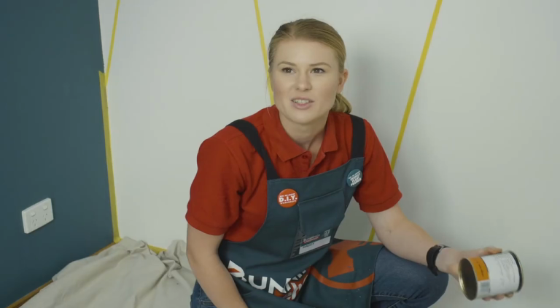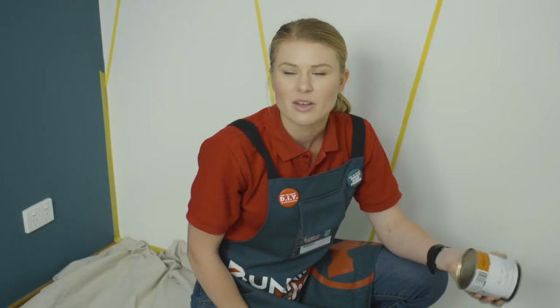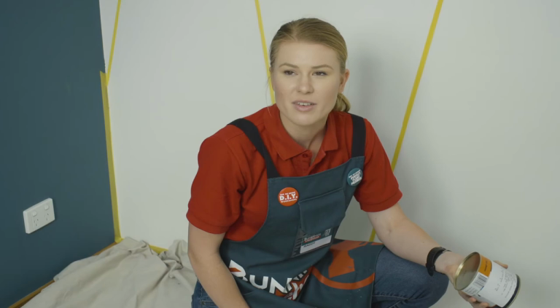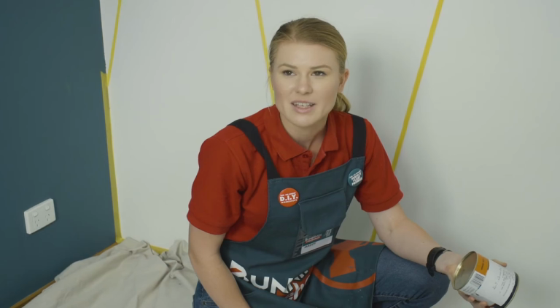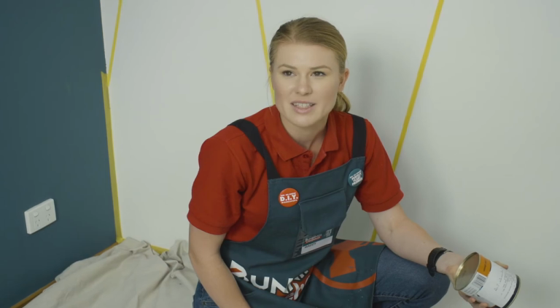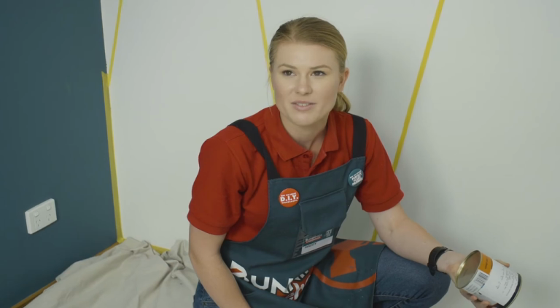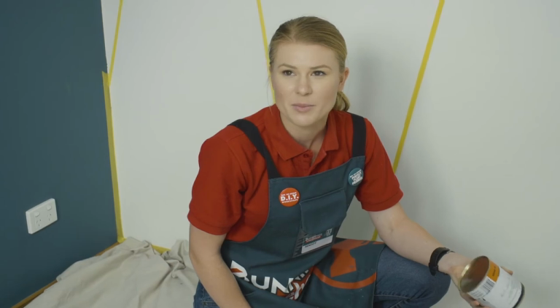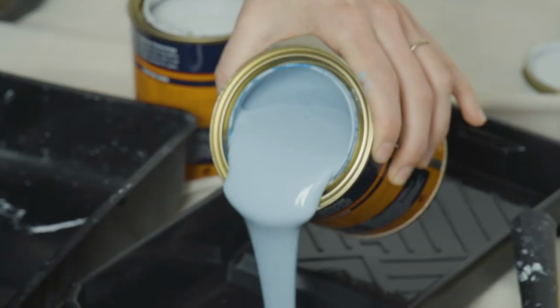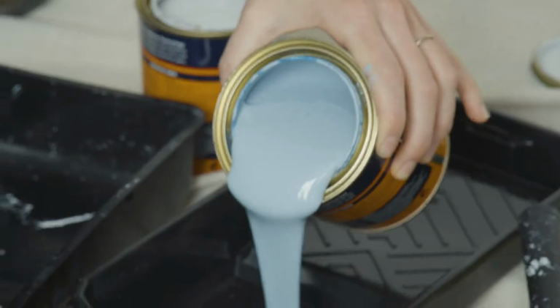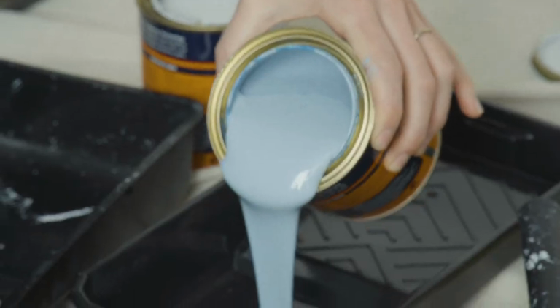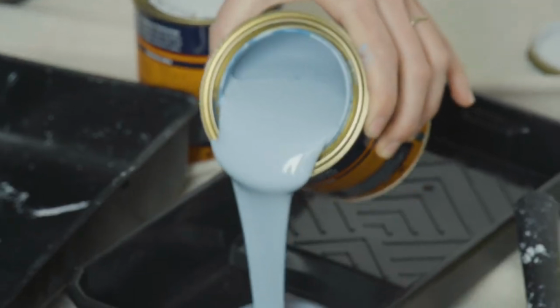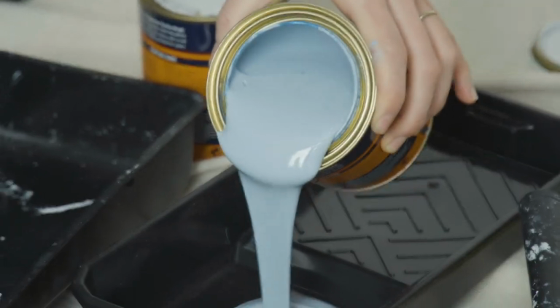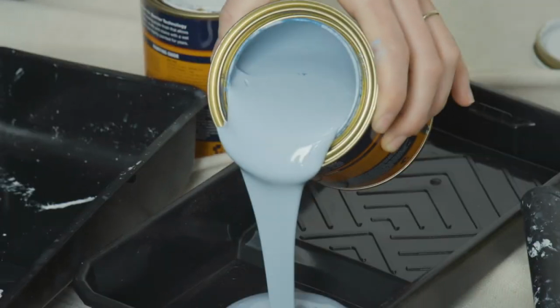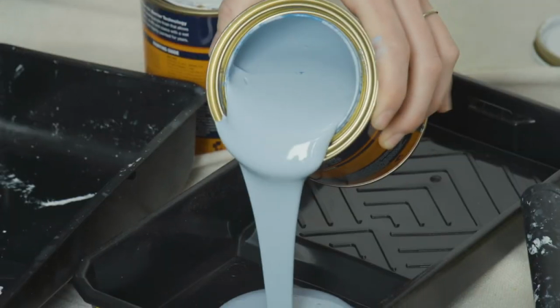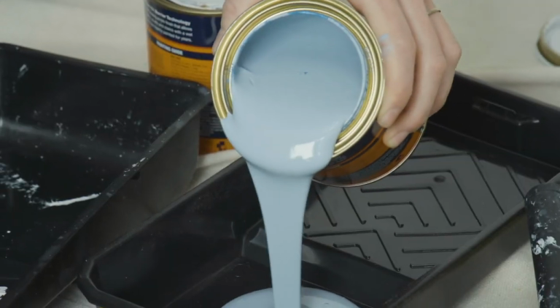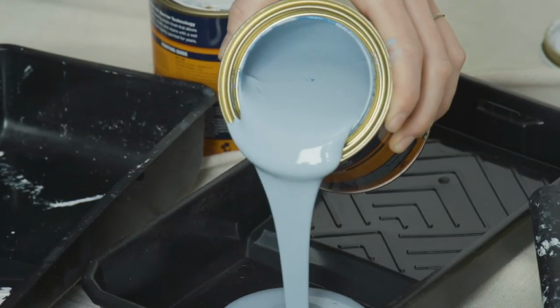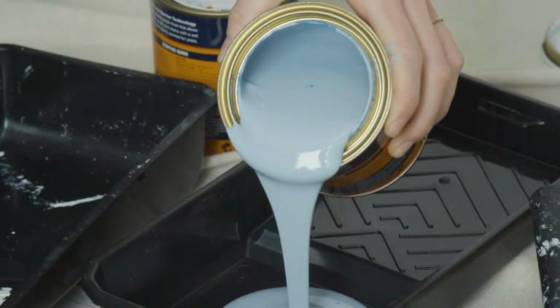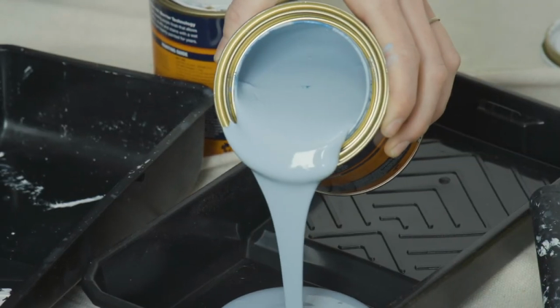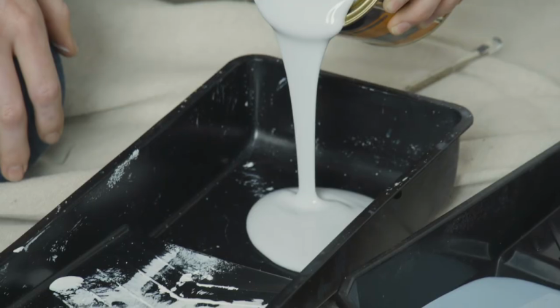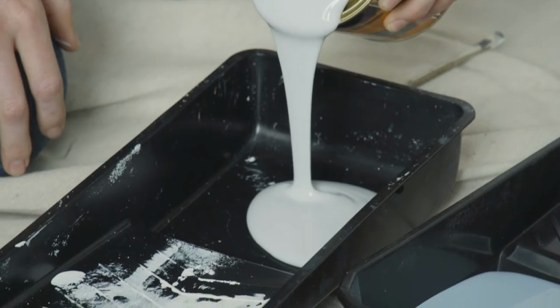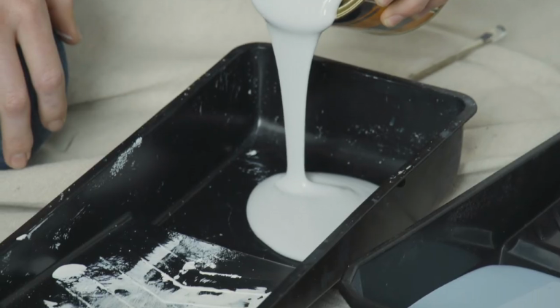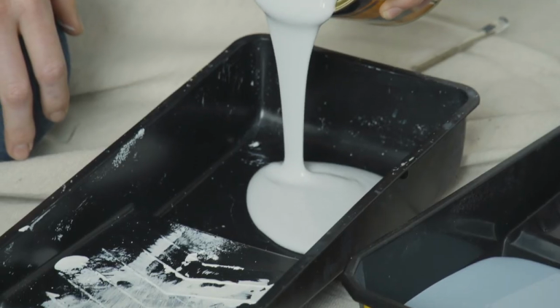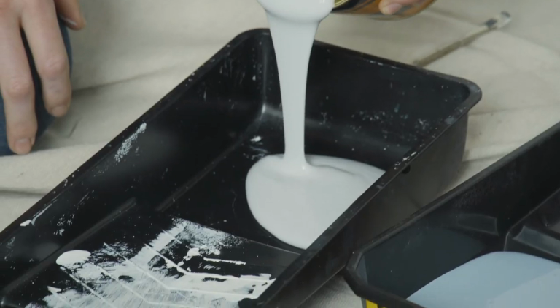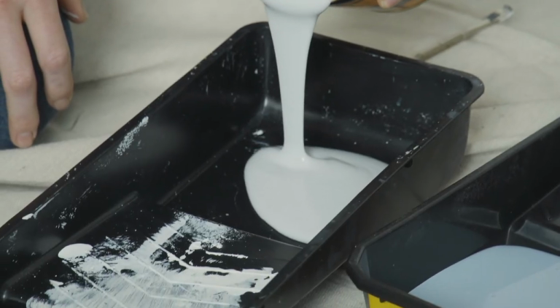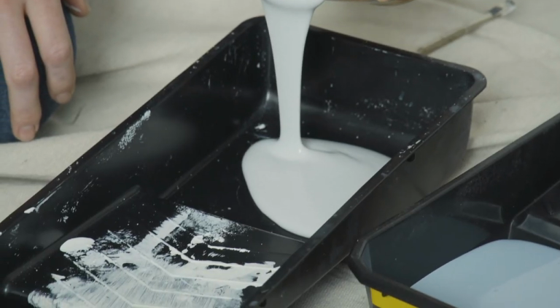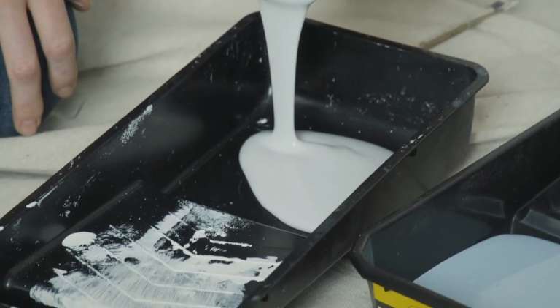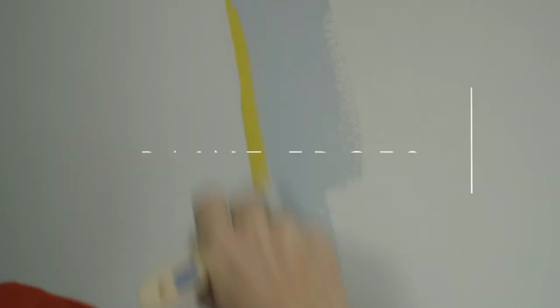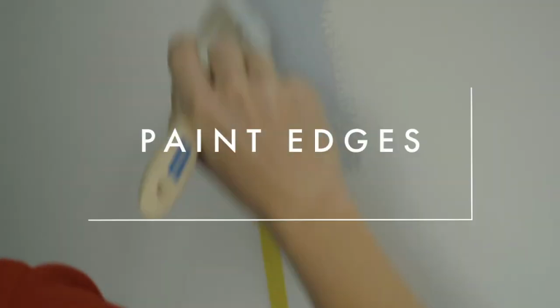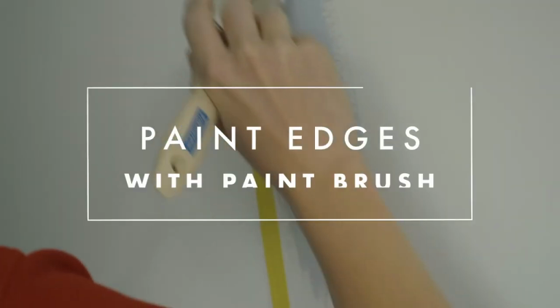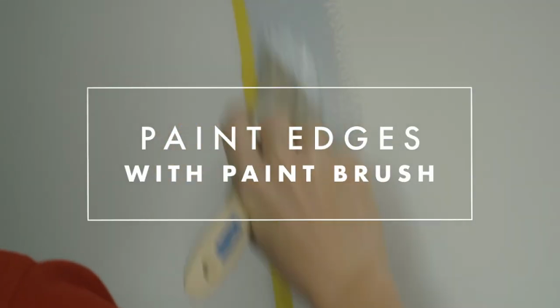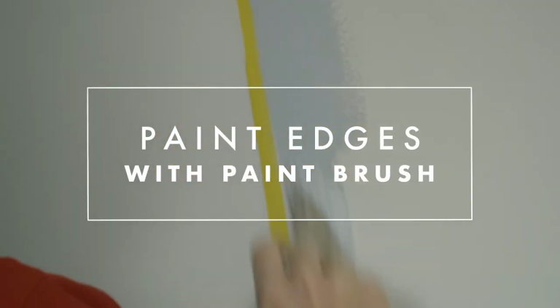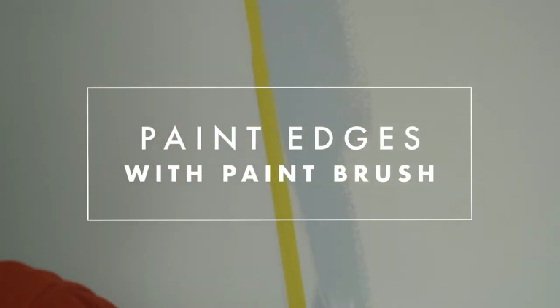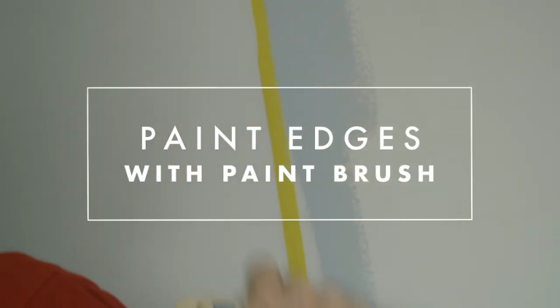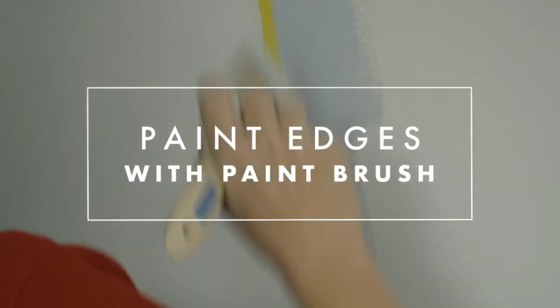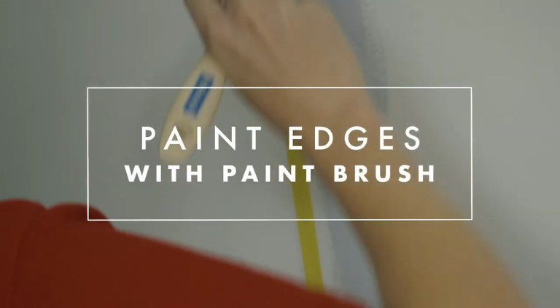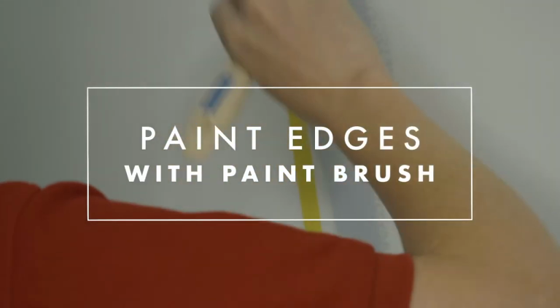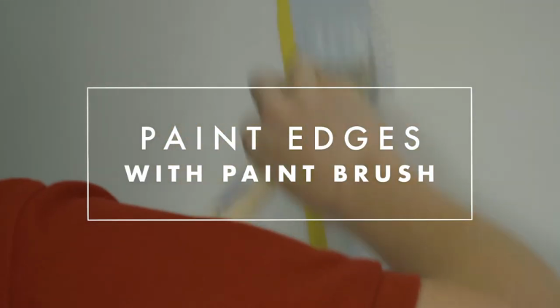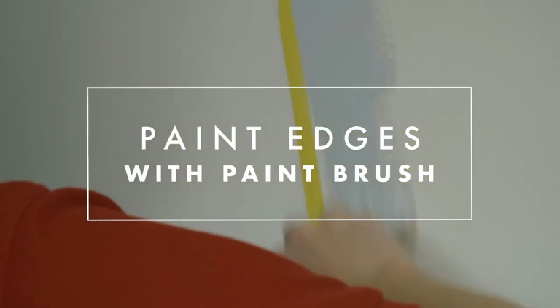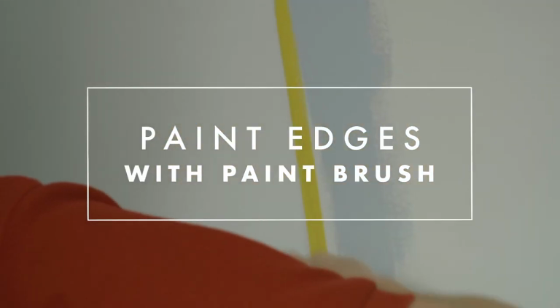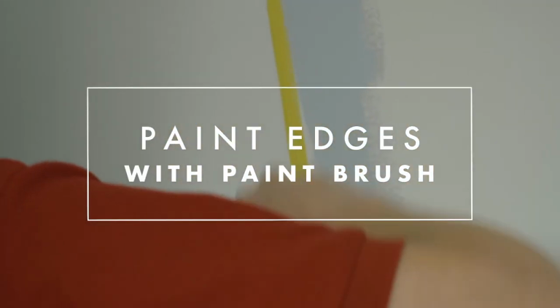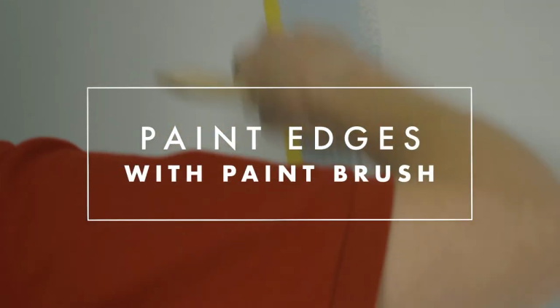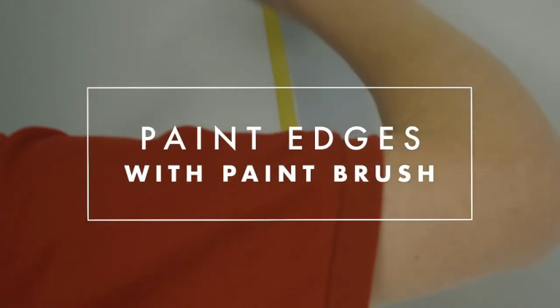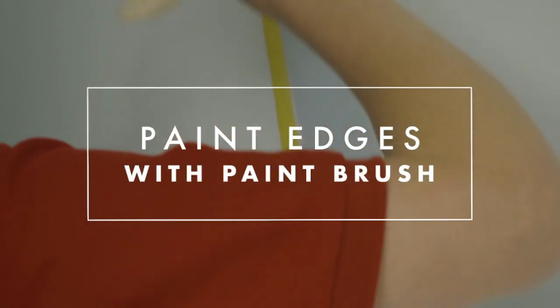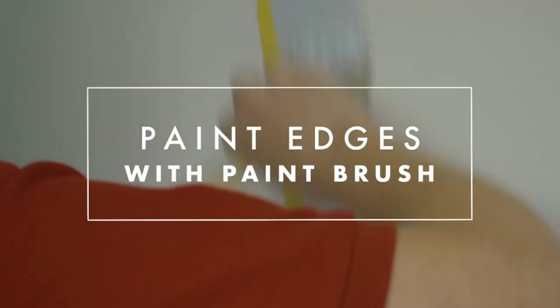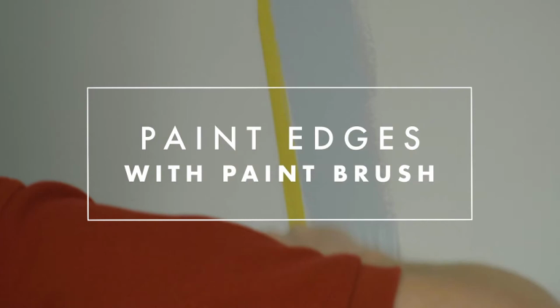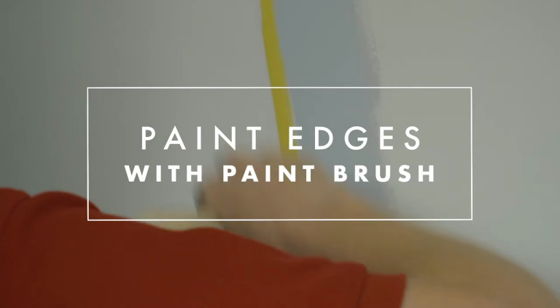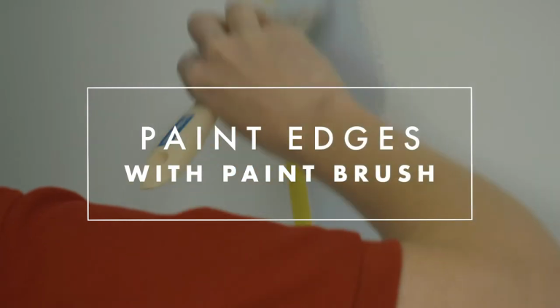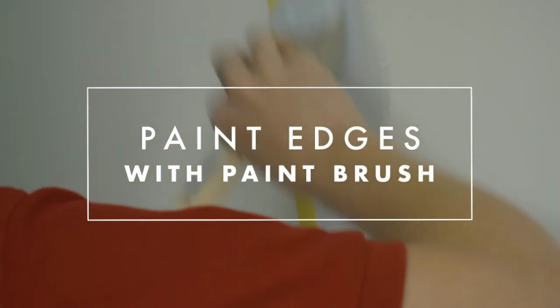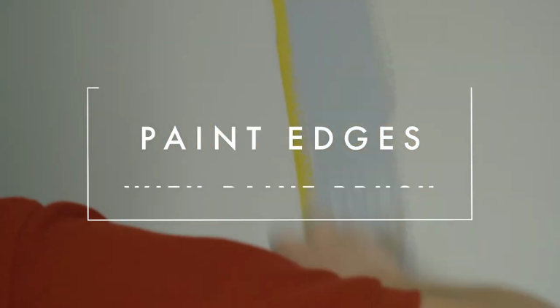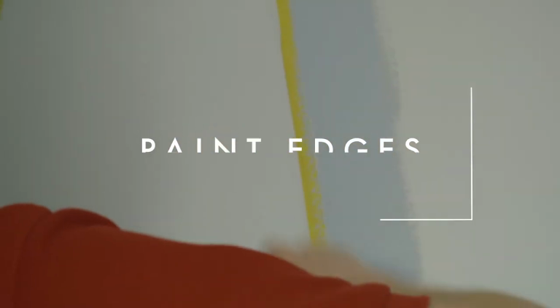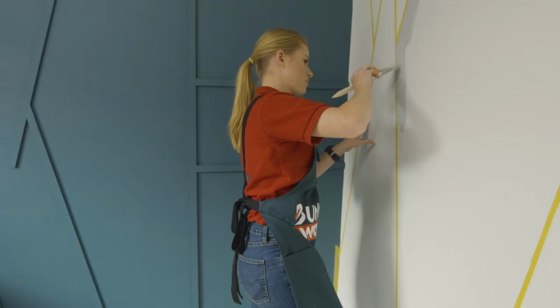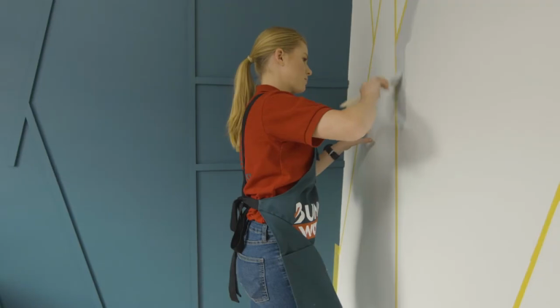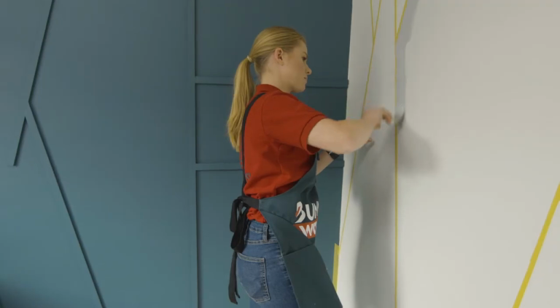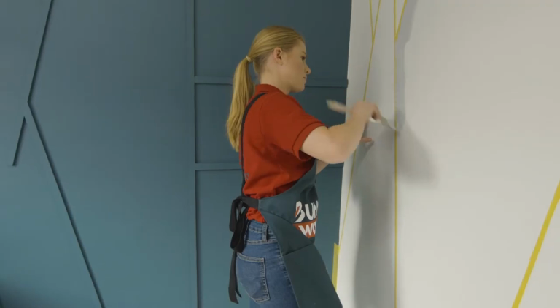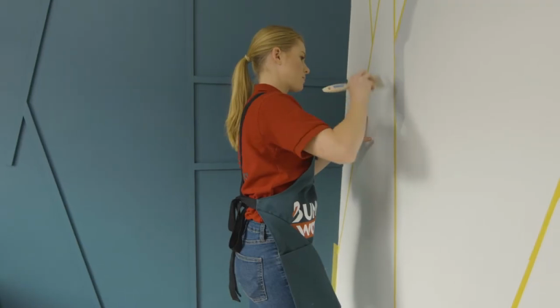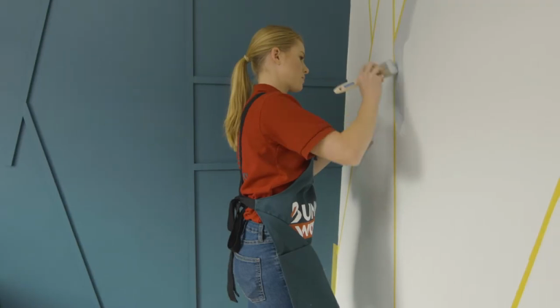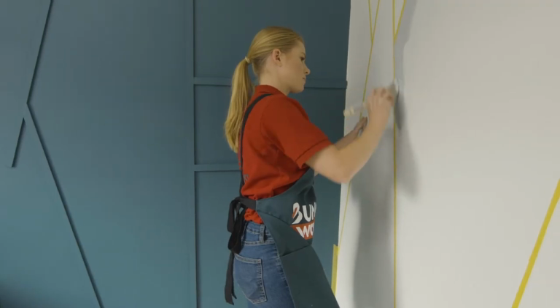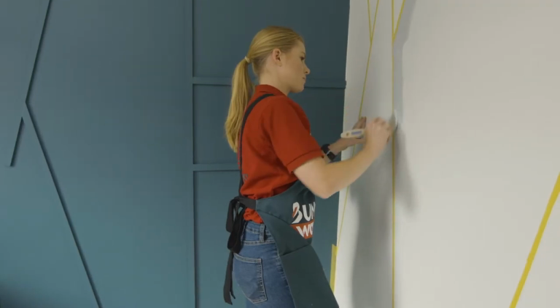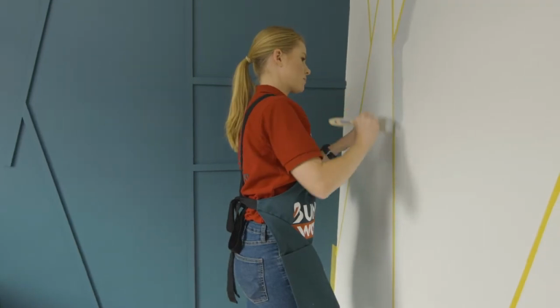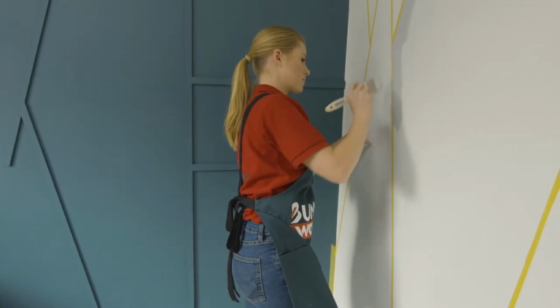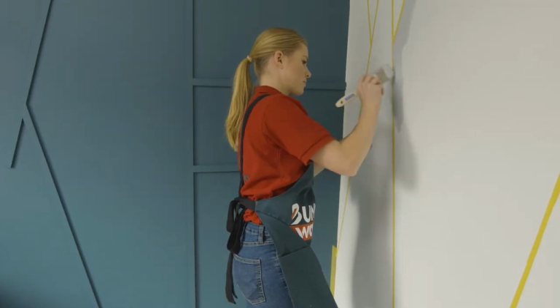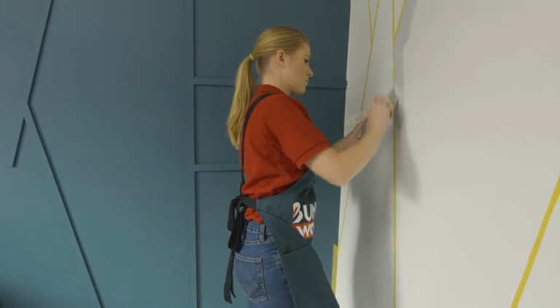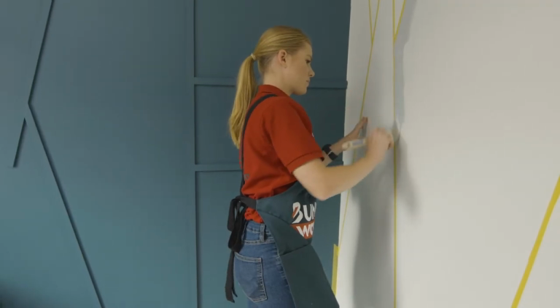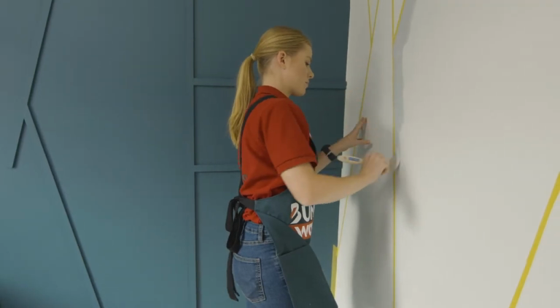Don't forget to give your paint a good shake. I'm going to start with a paintbrush to help us cut in around the lines and then we'll fill in the middle with a roller.